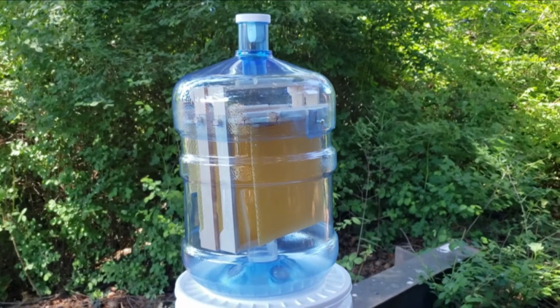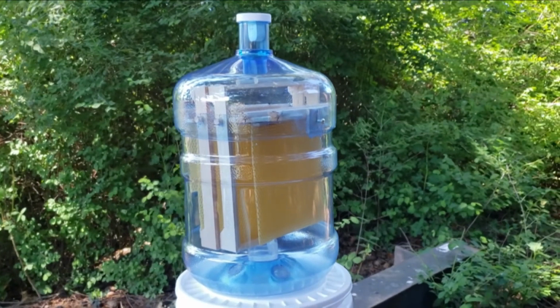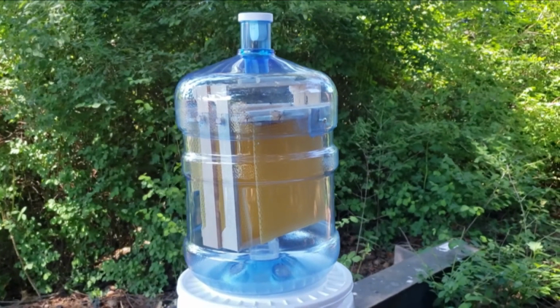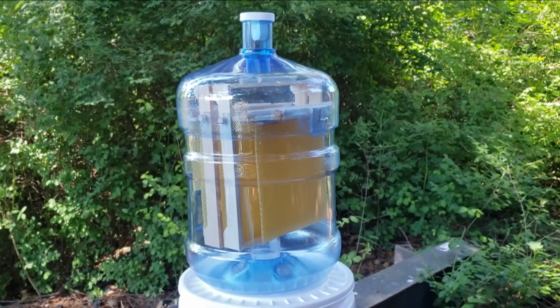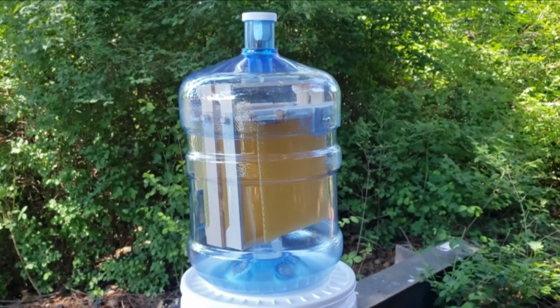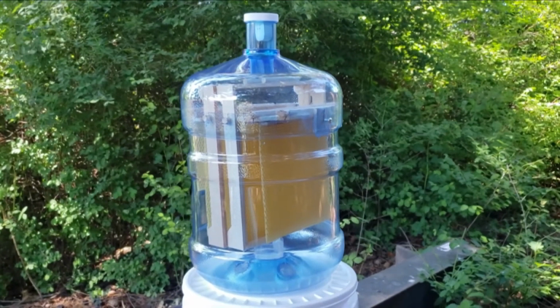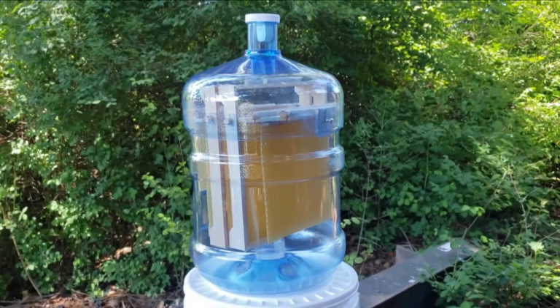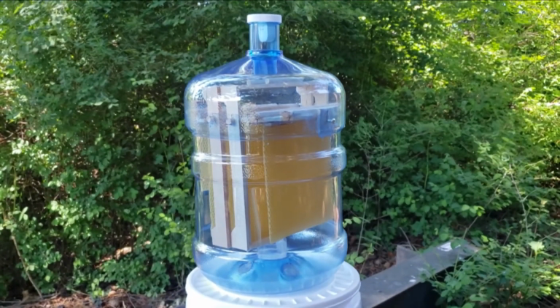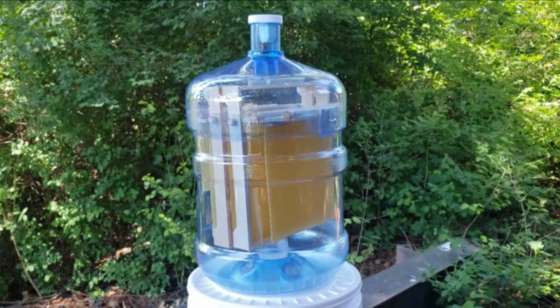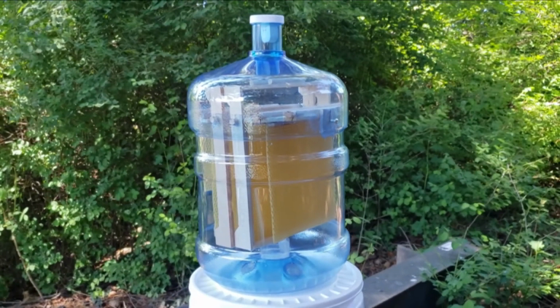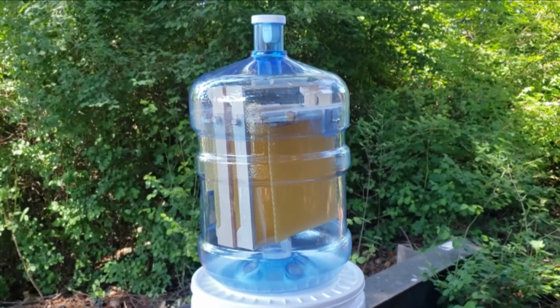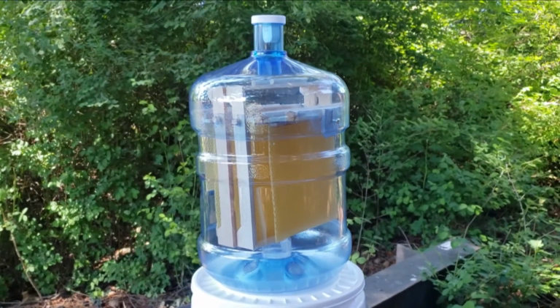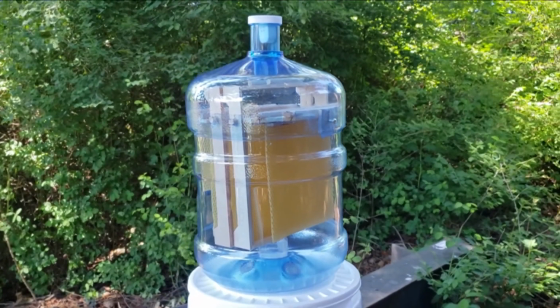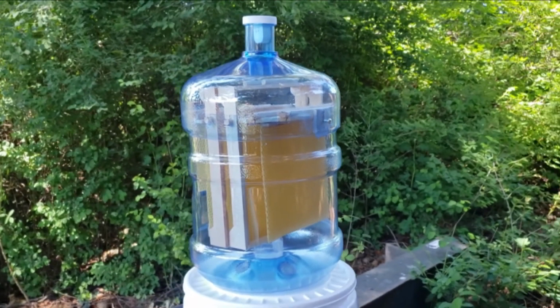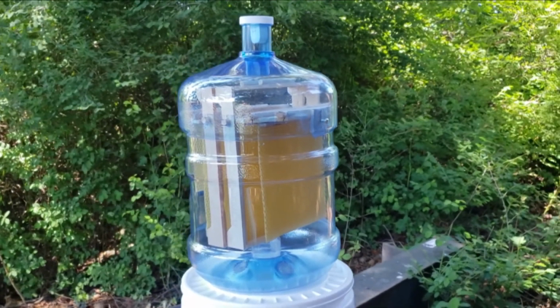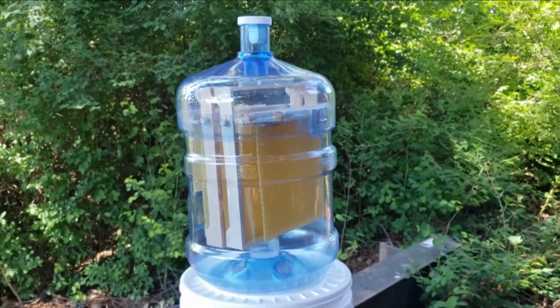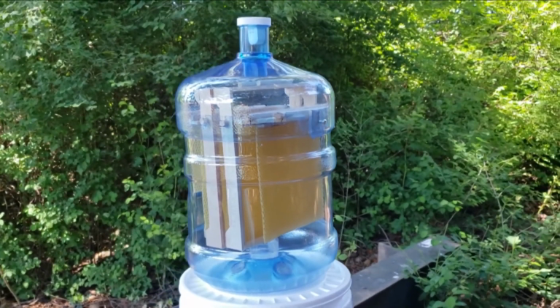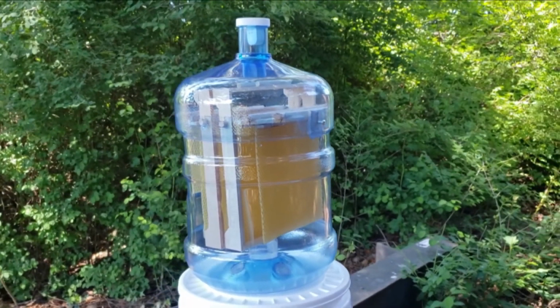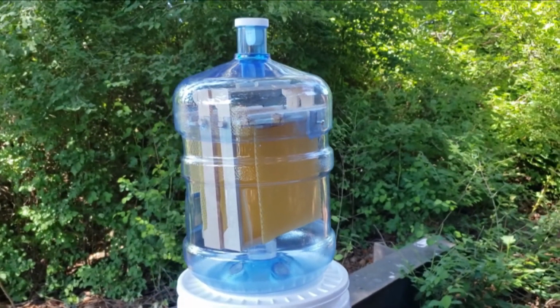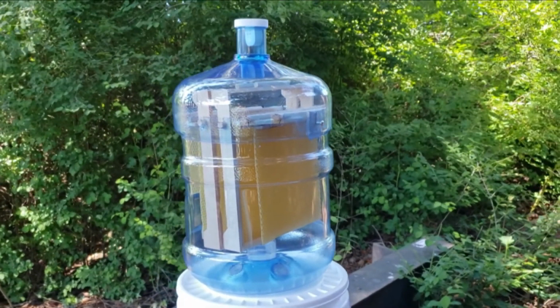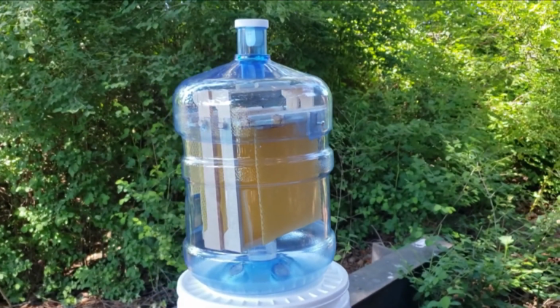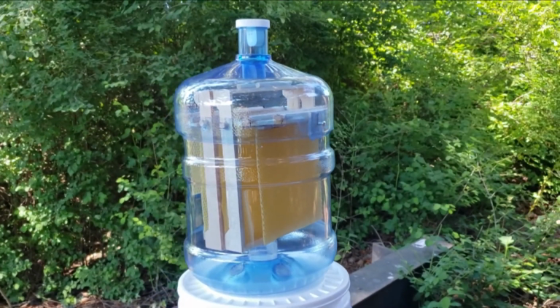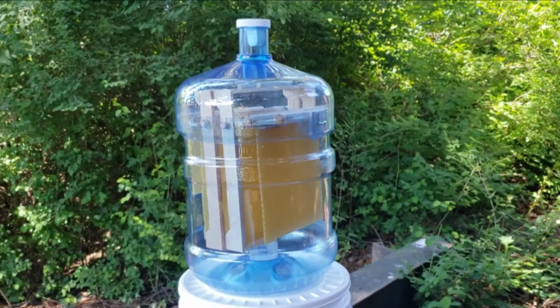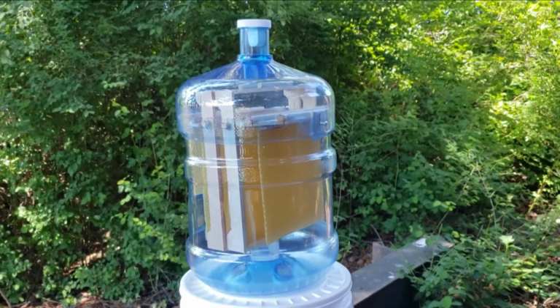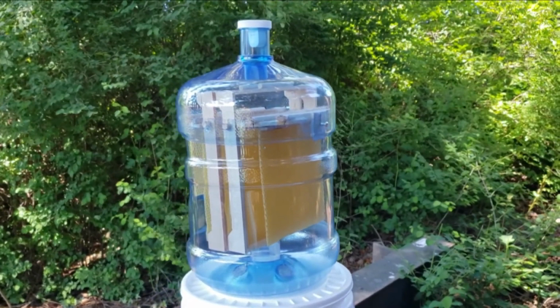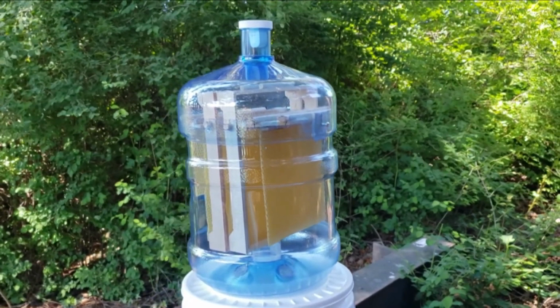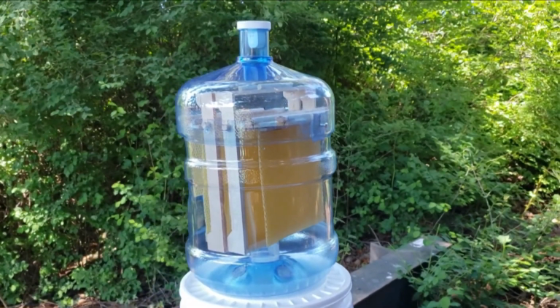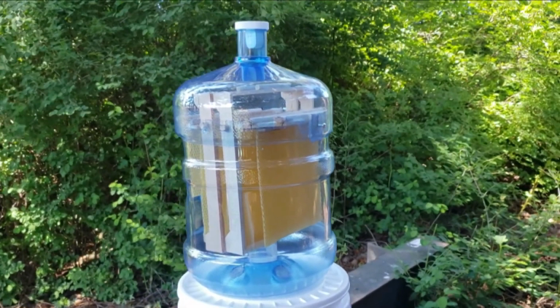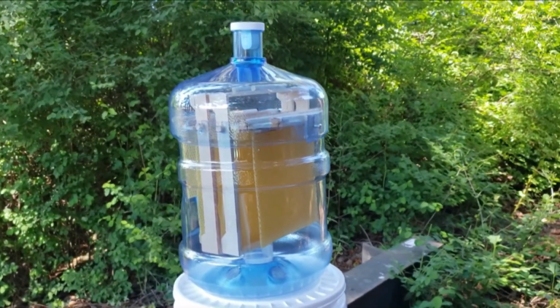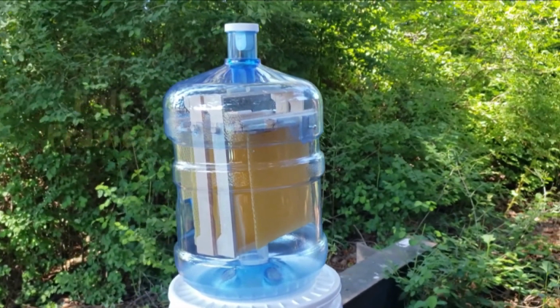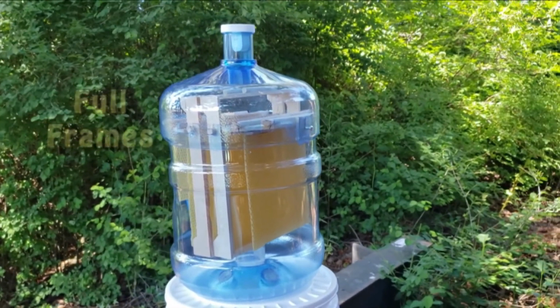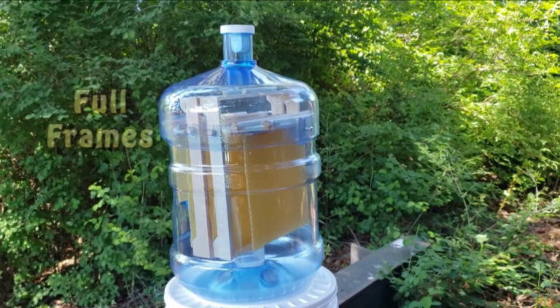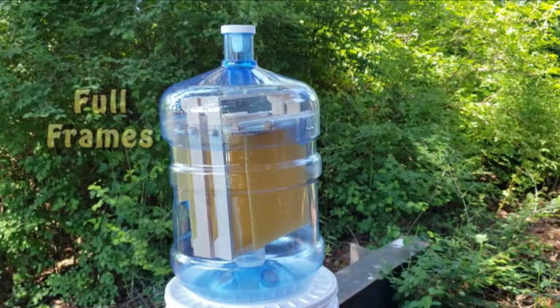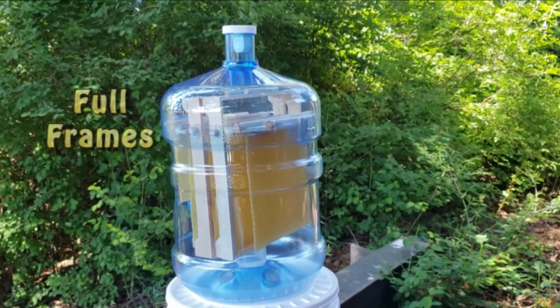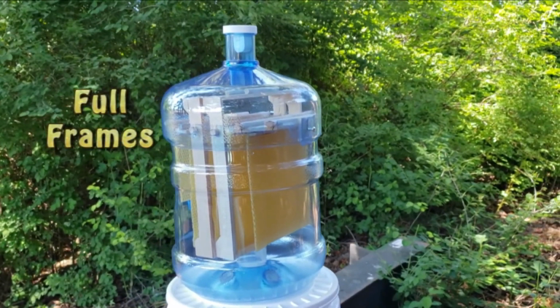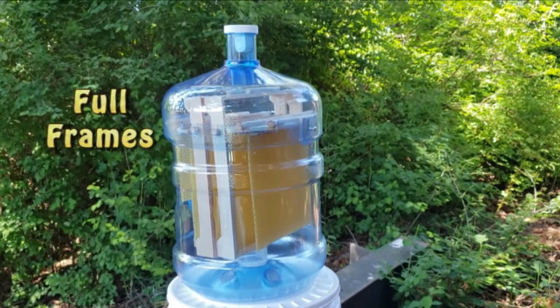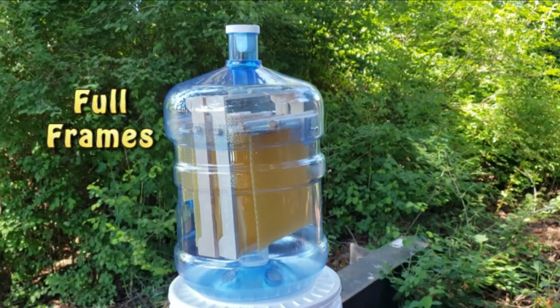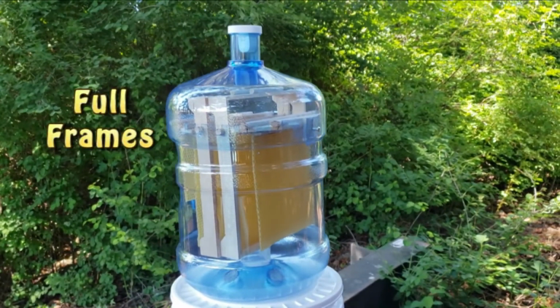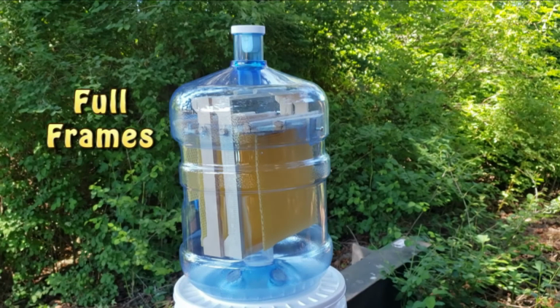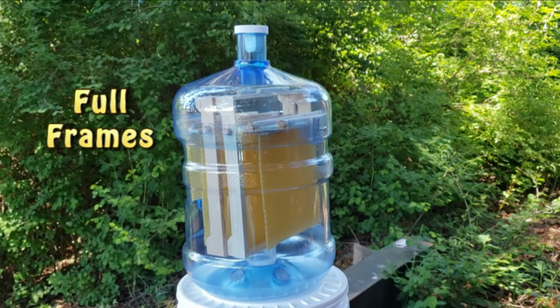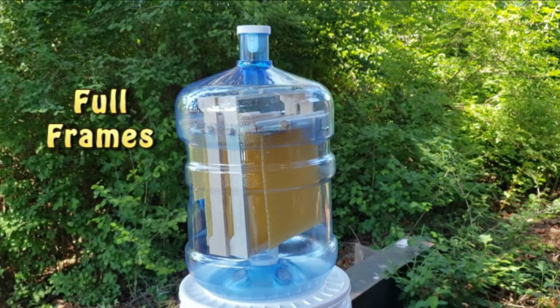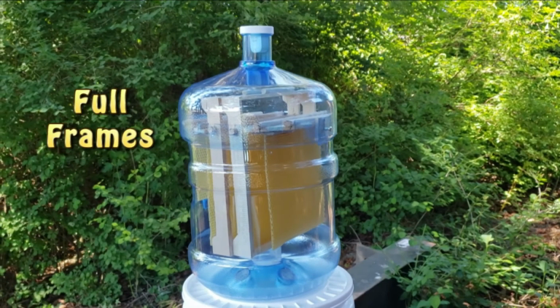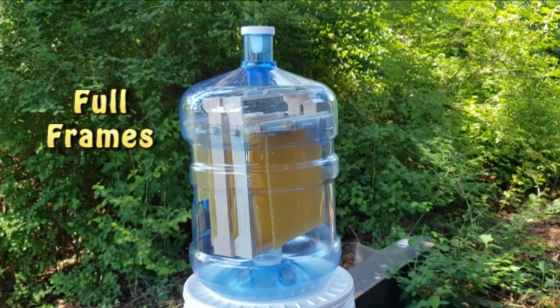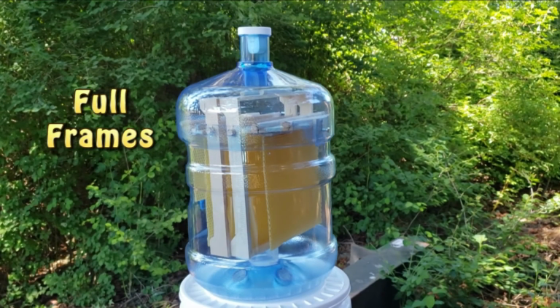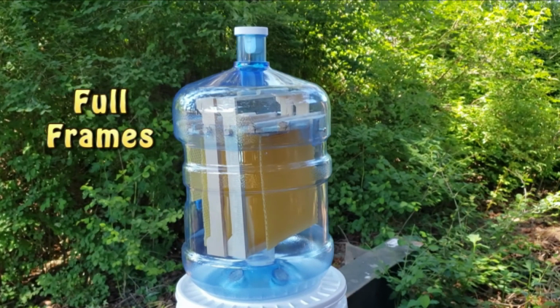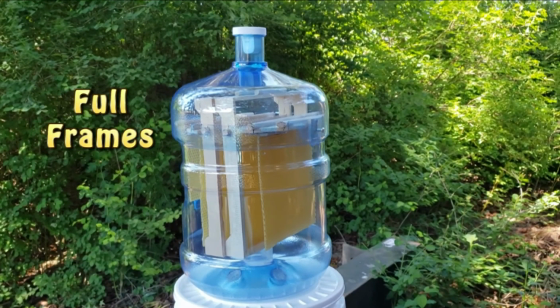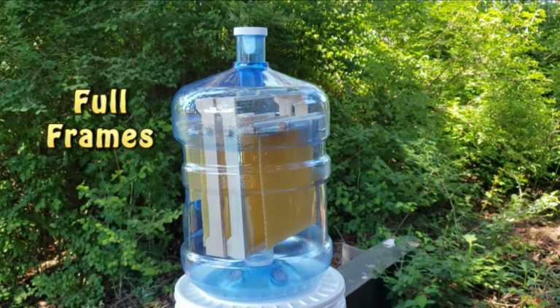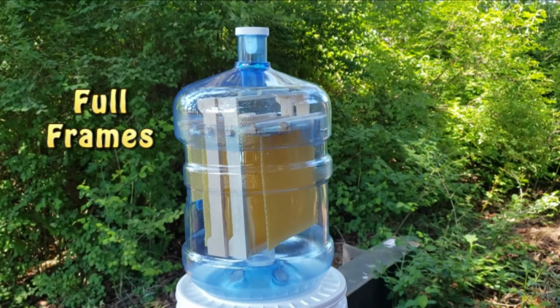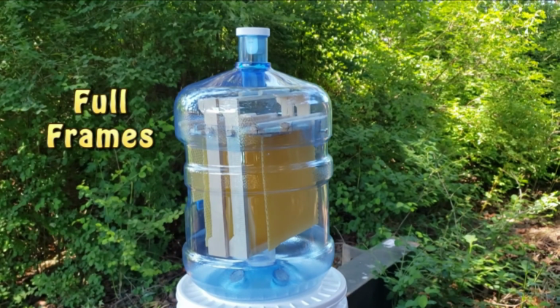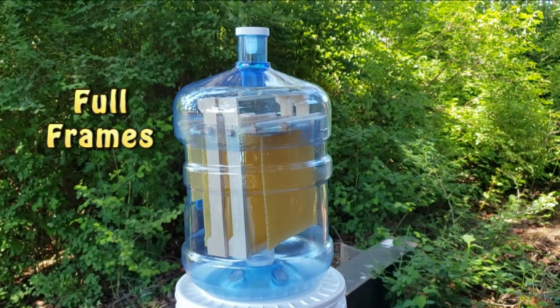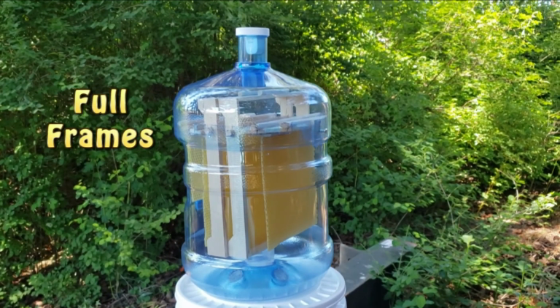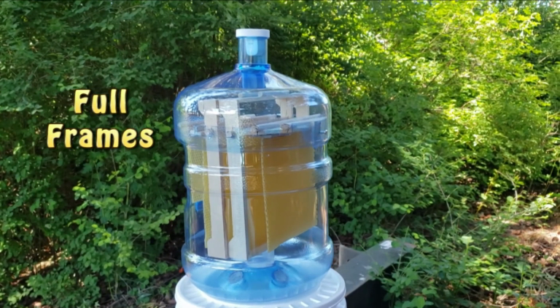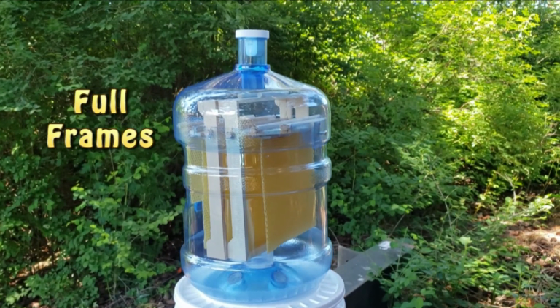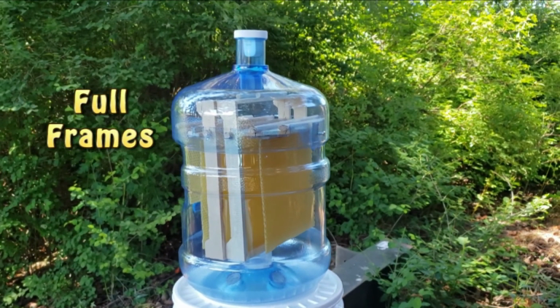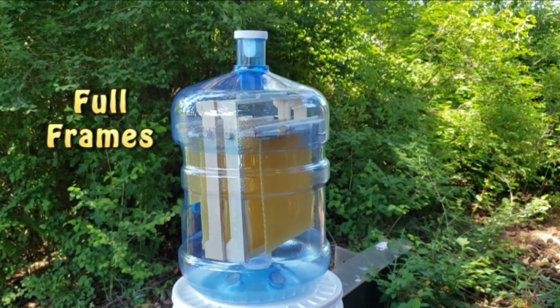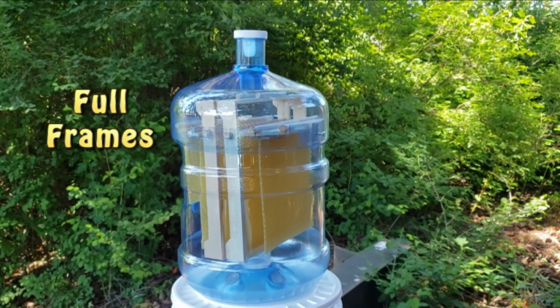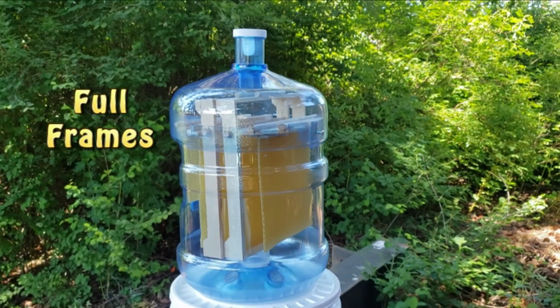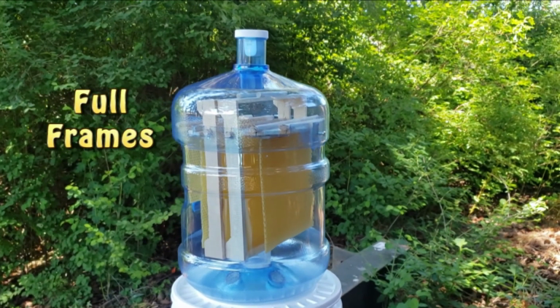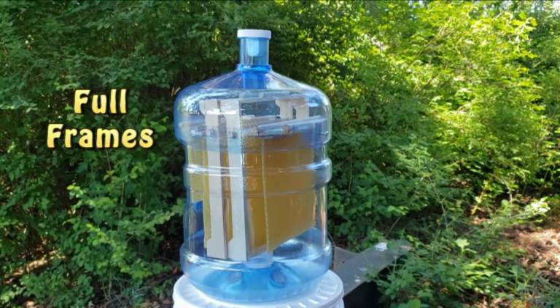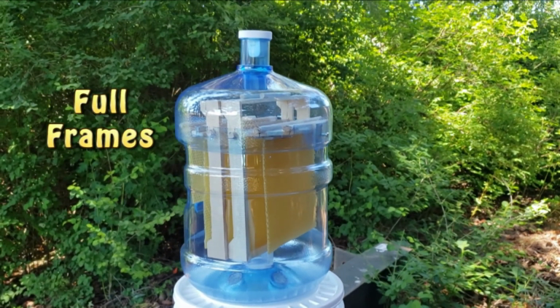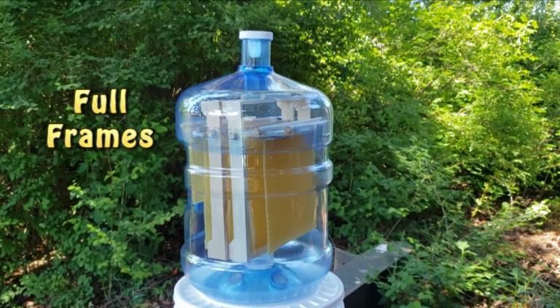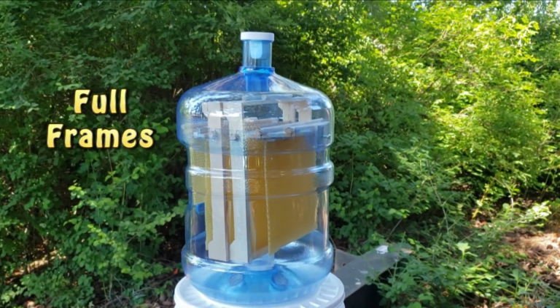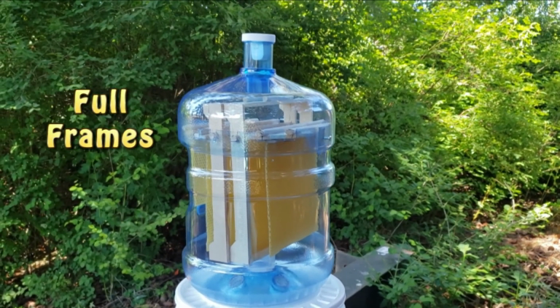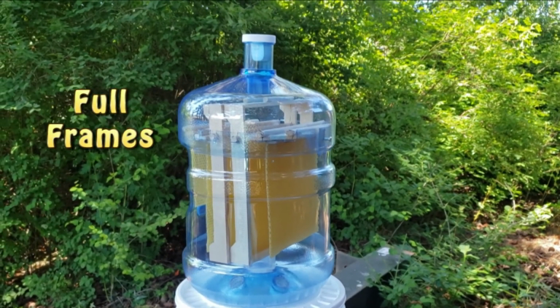In future videos, I'll show you where to set out your swarm trap and how to build full frames for some of the slots in your bottle hive.